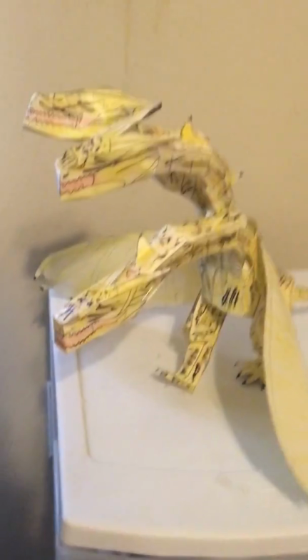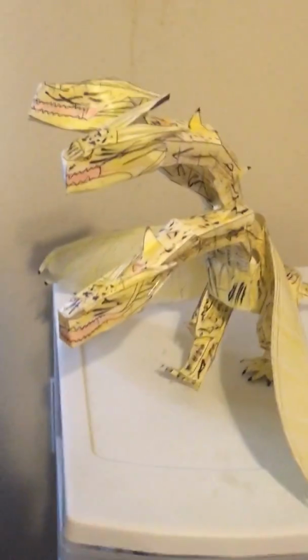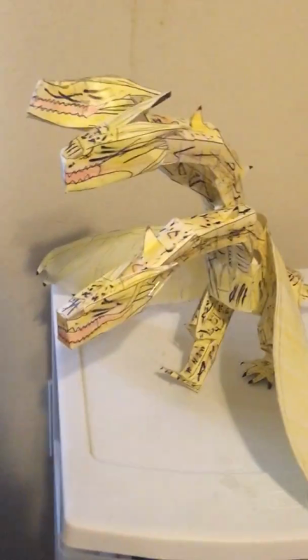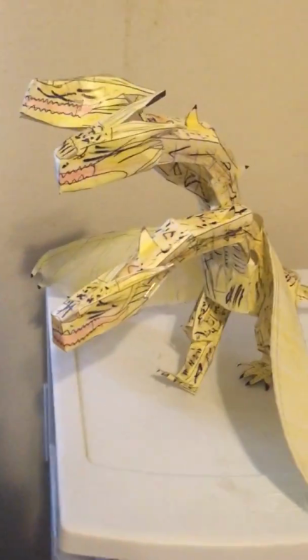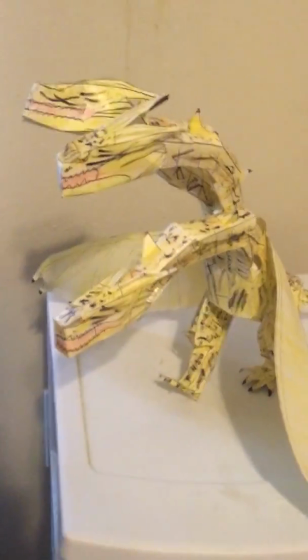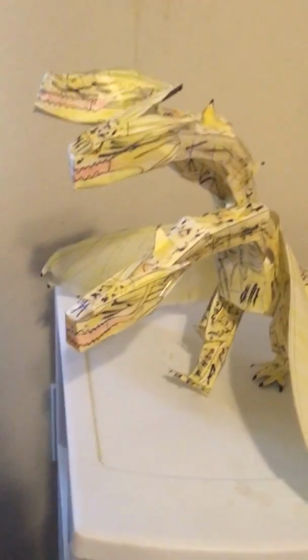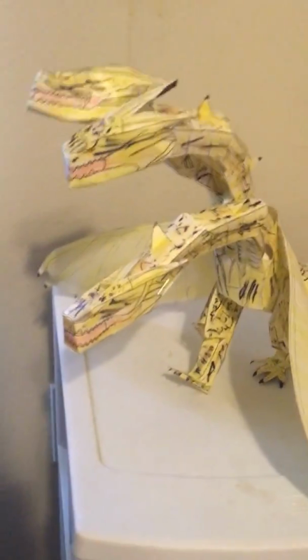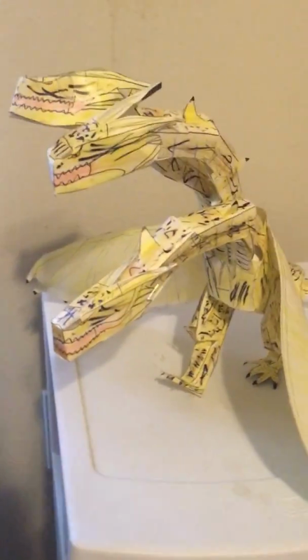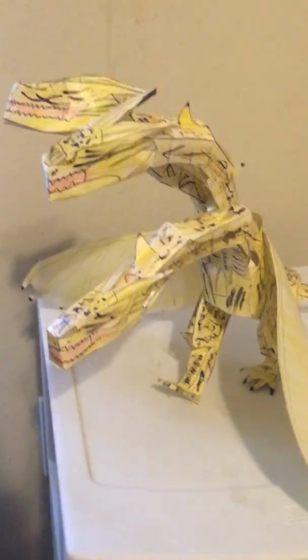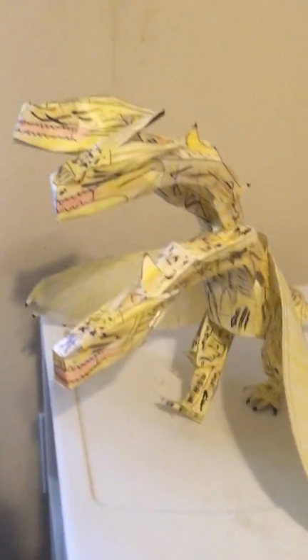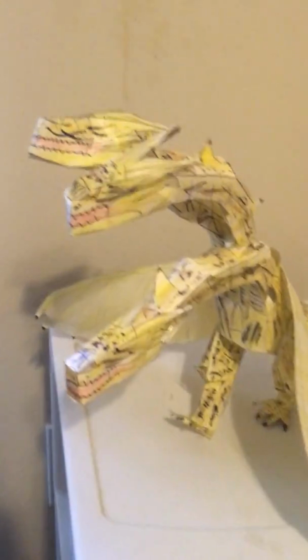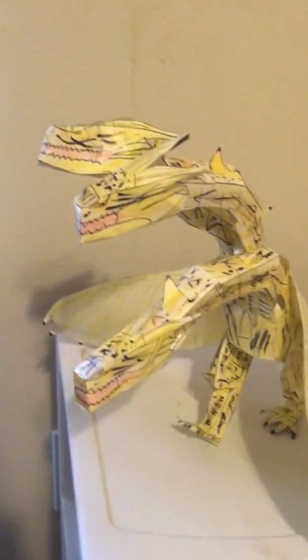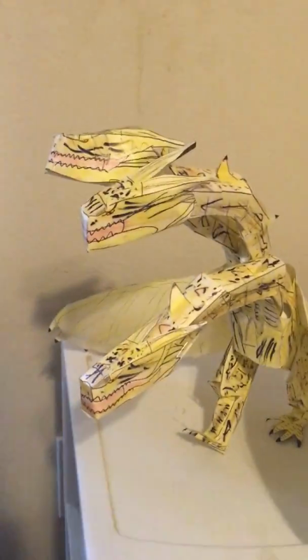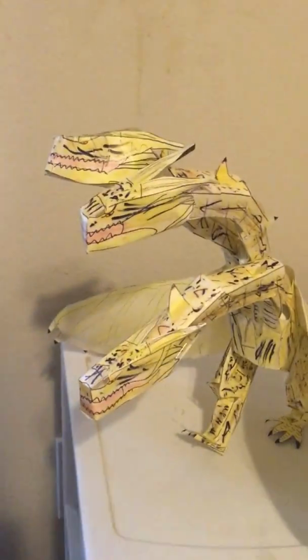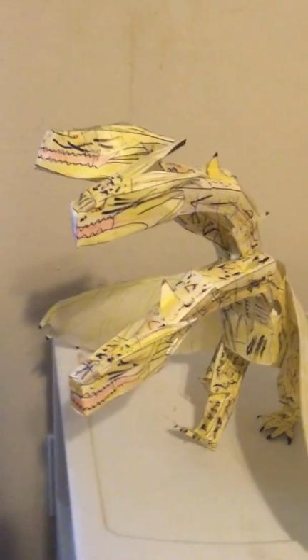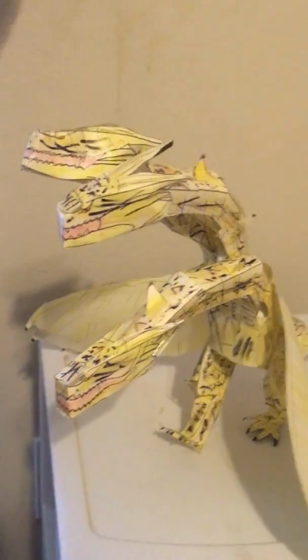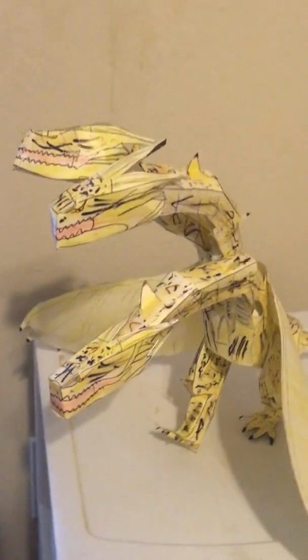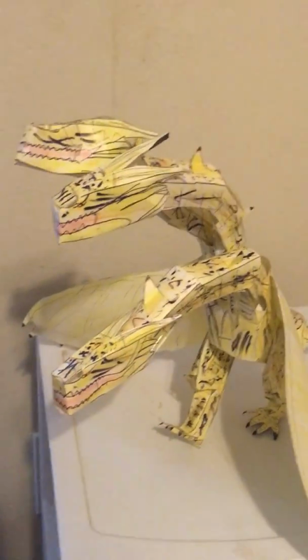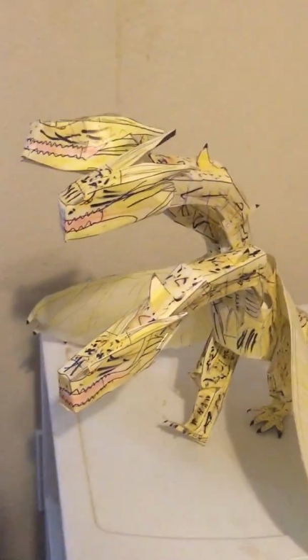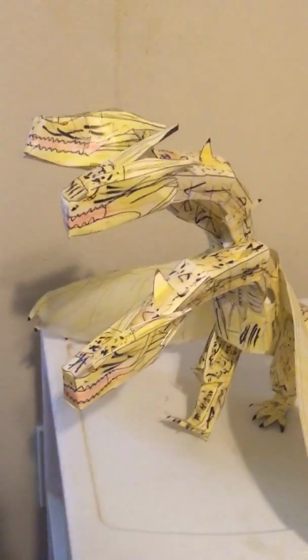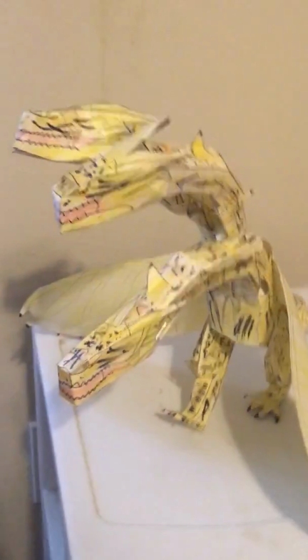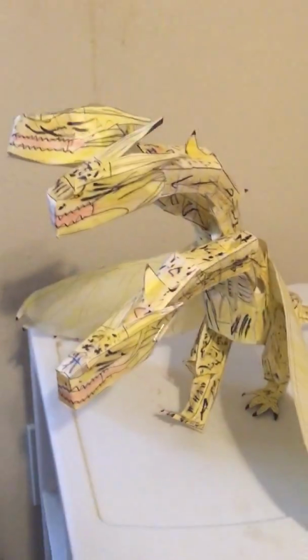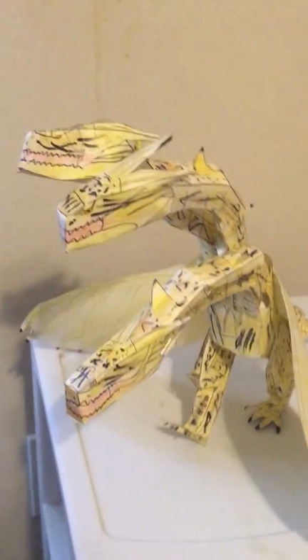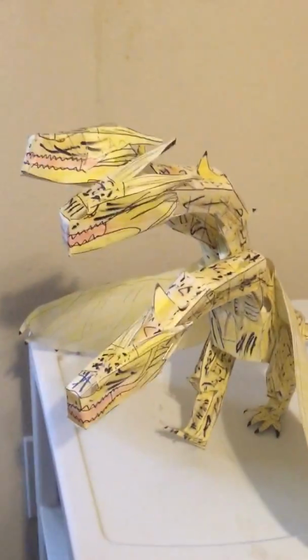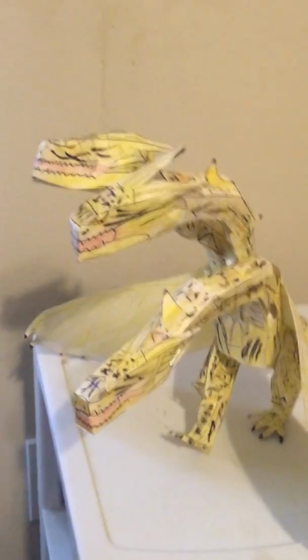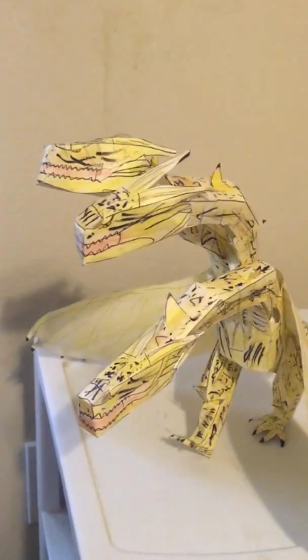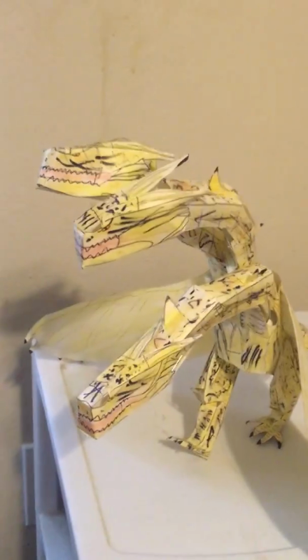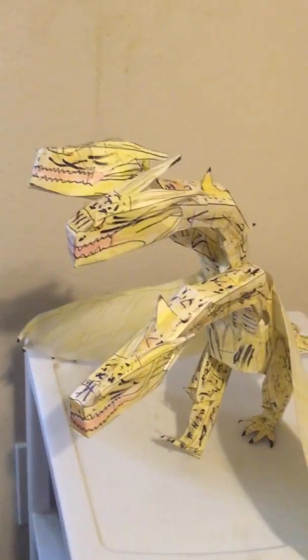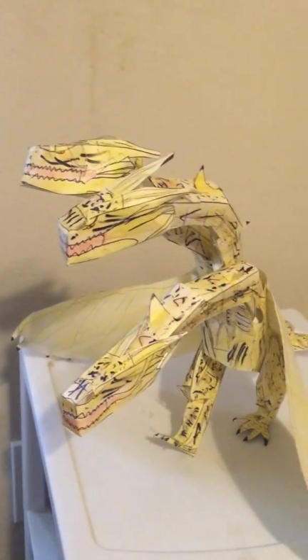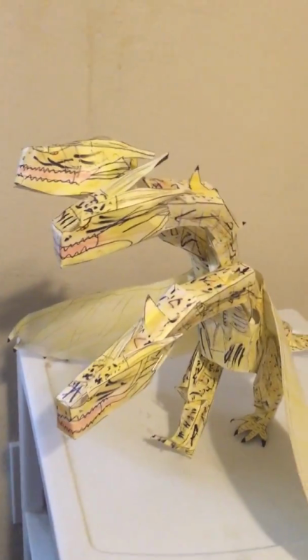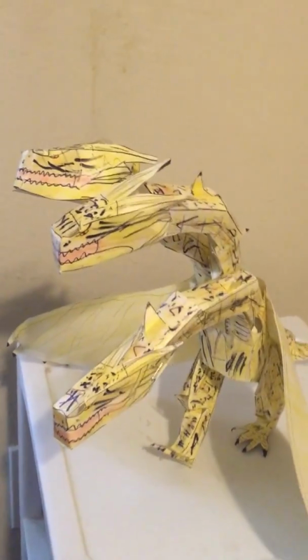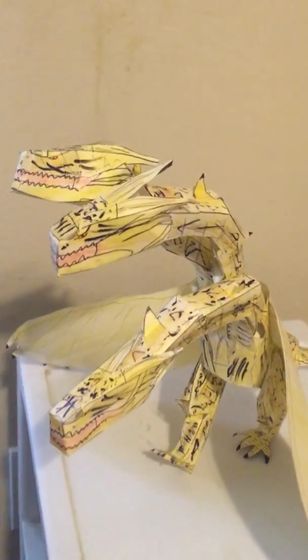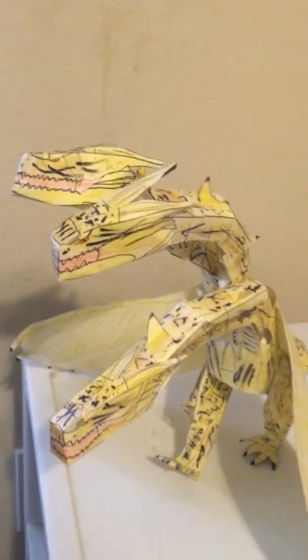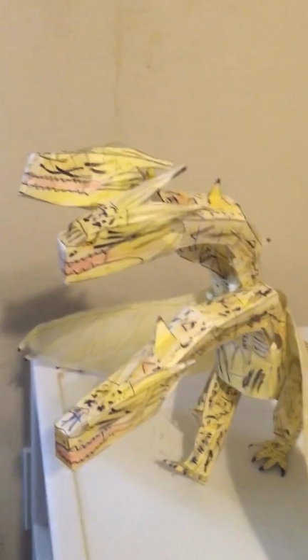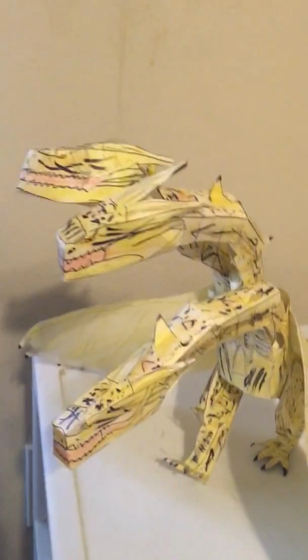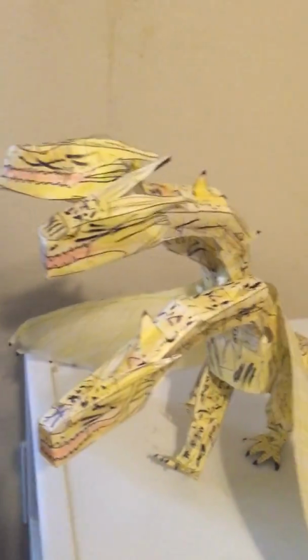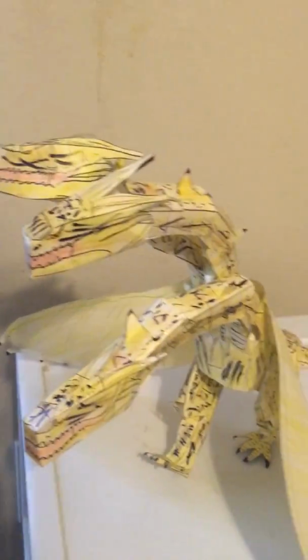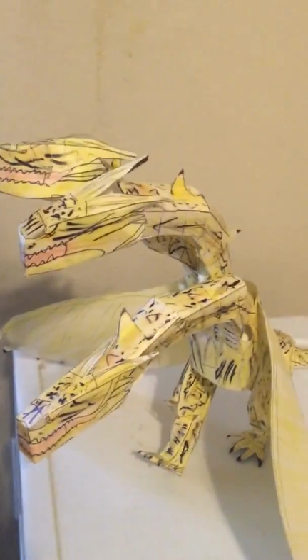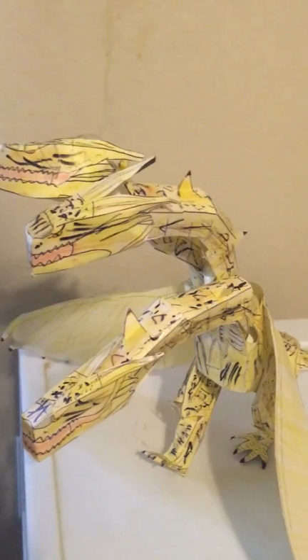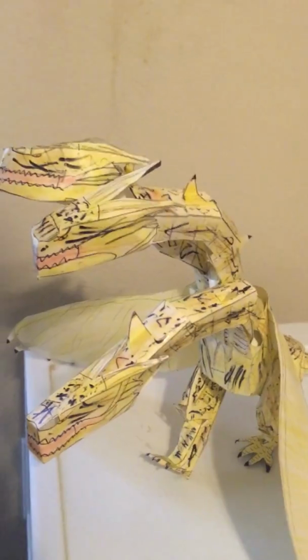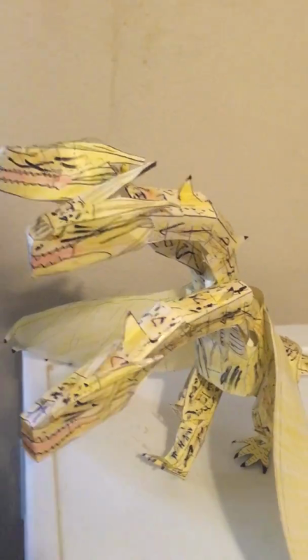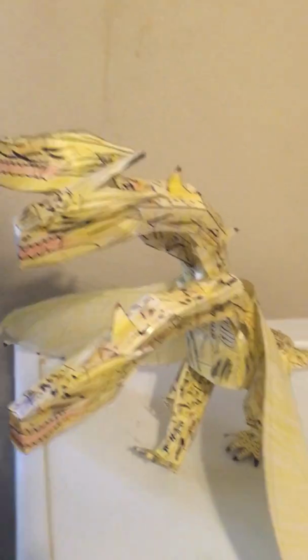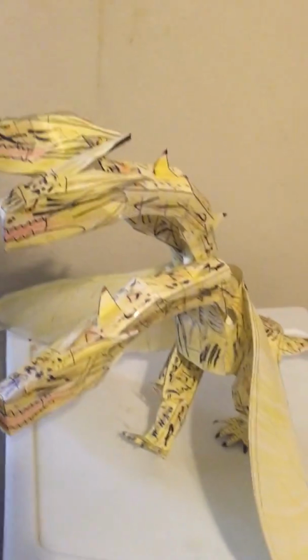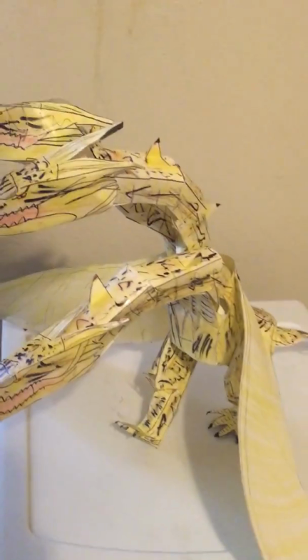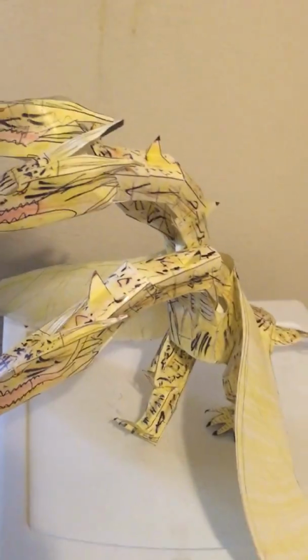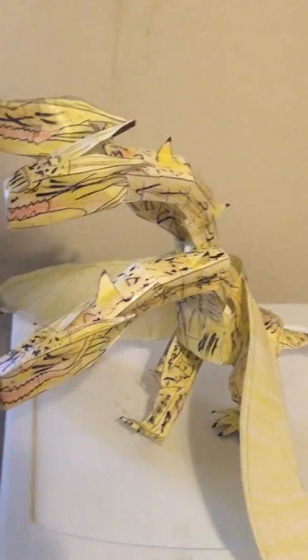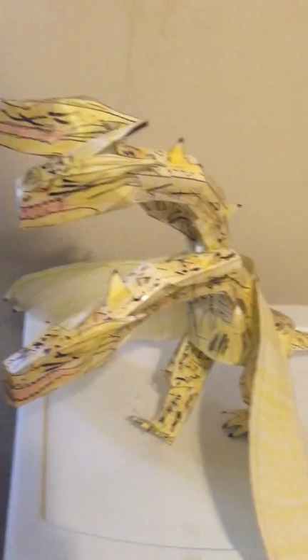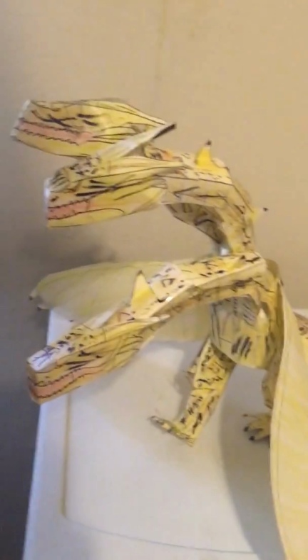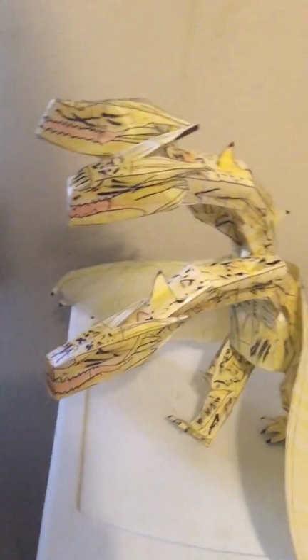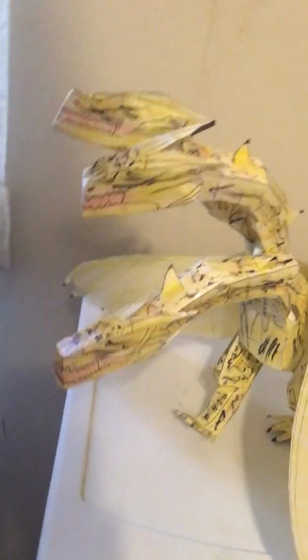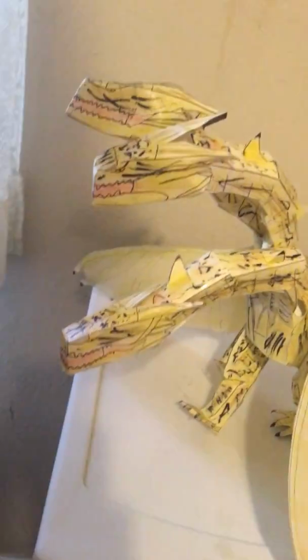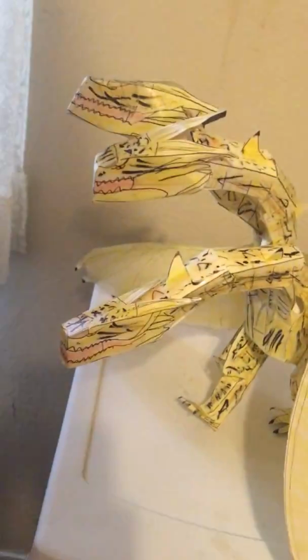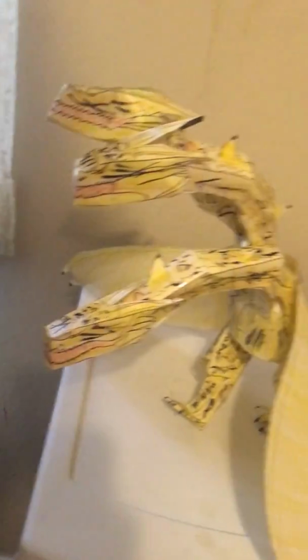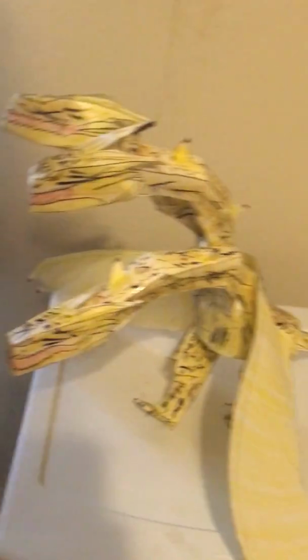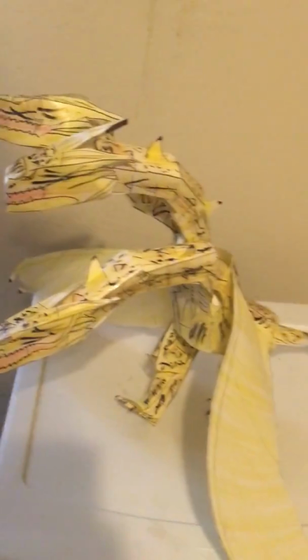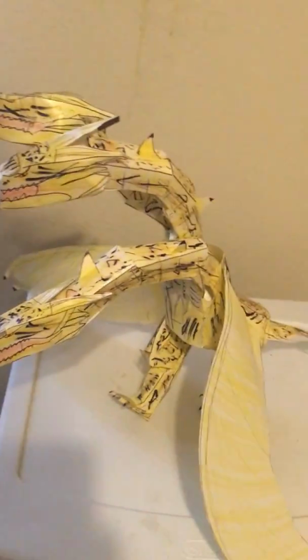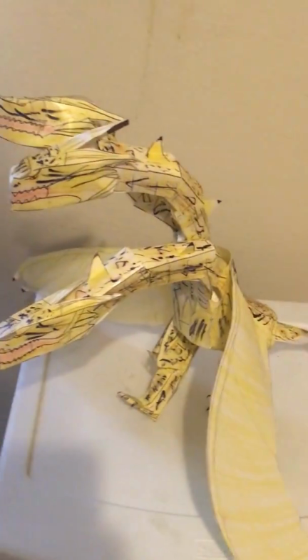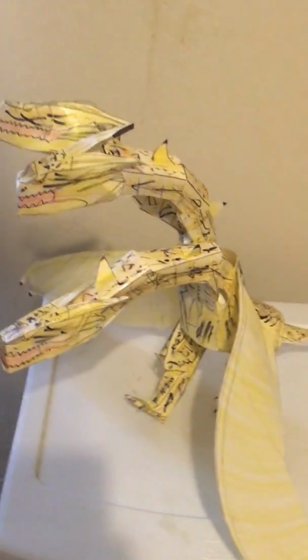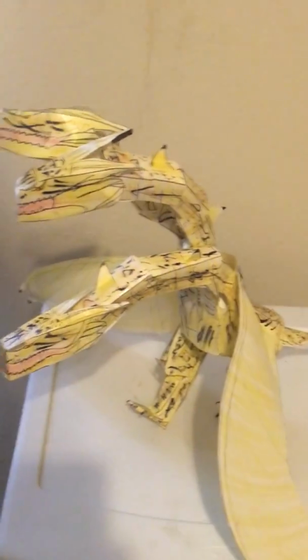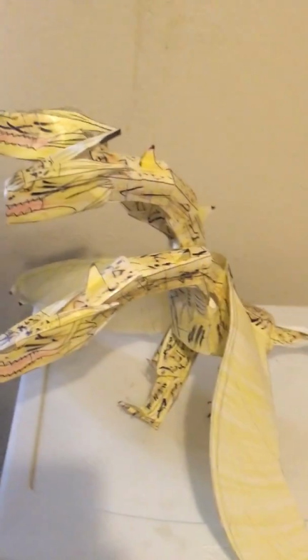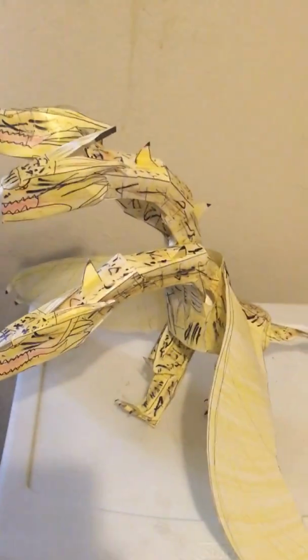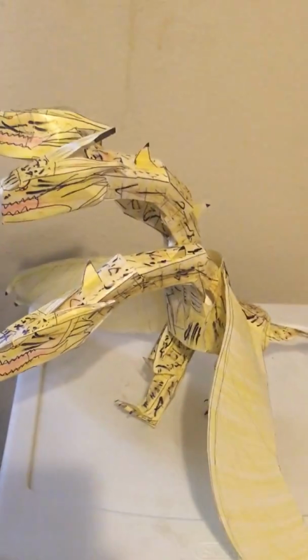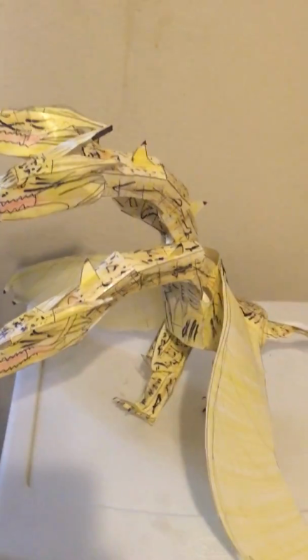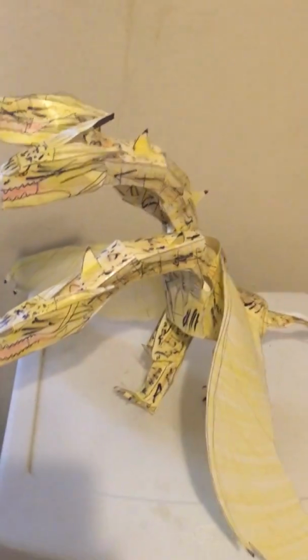Hey y'all, welcome to my channel. Today we're going to take a look at the custom 12-inch King Ghidorah from the Godzilla King of the Monsters movie.